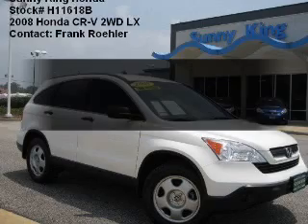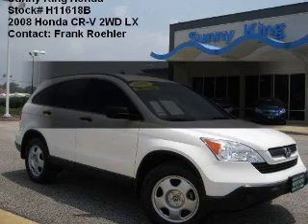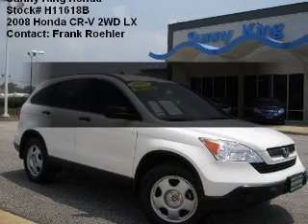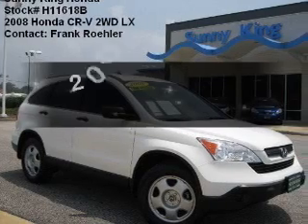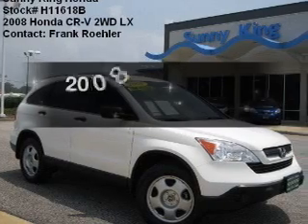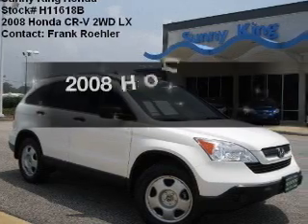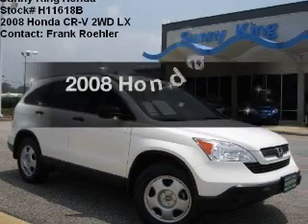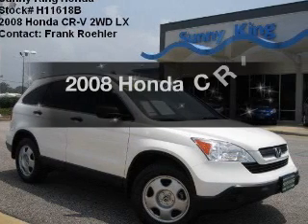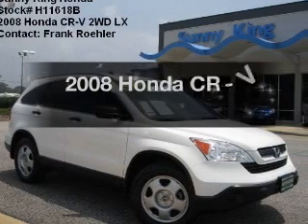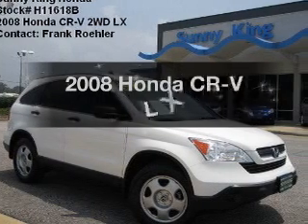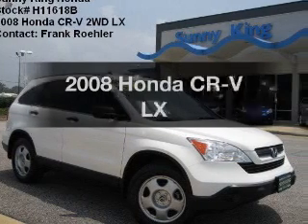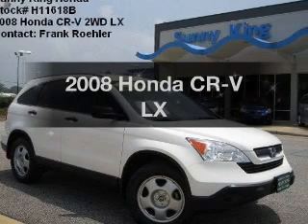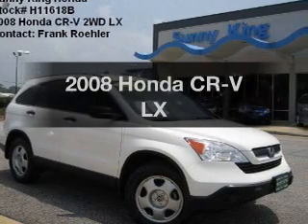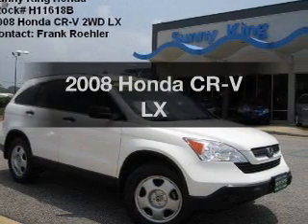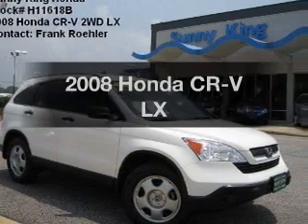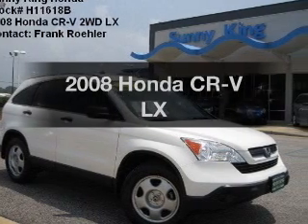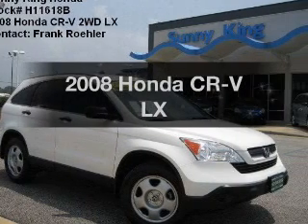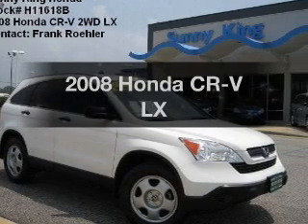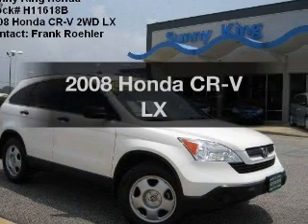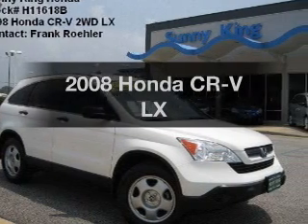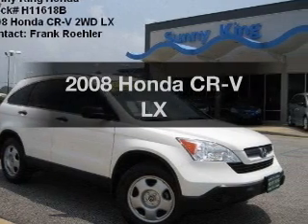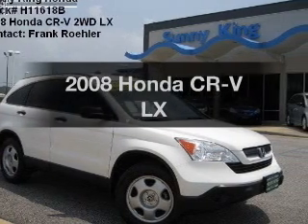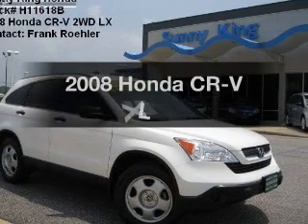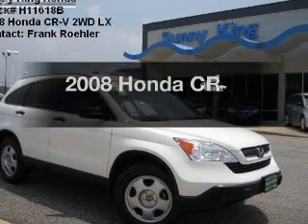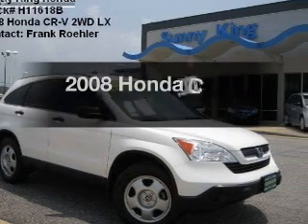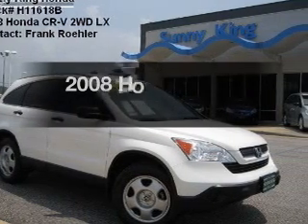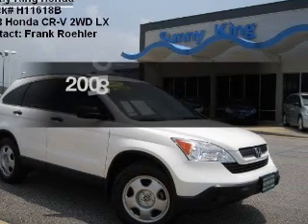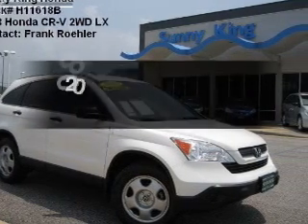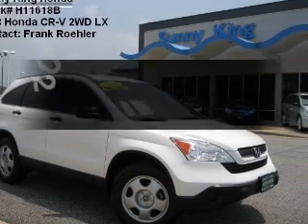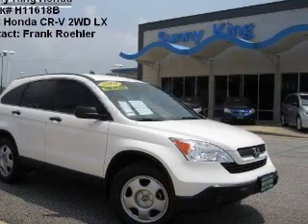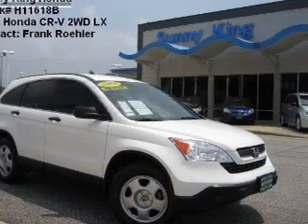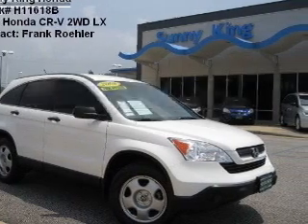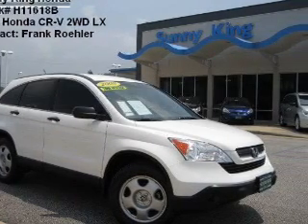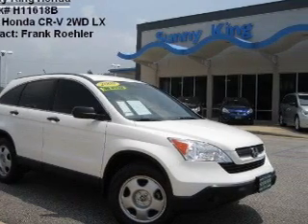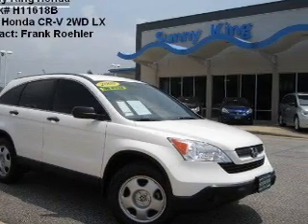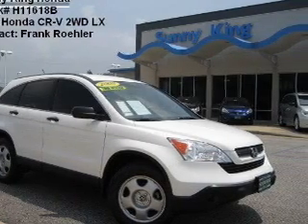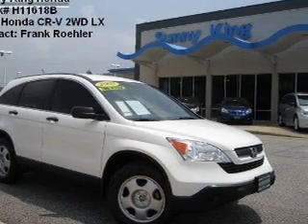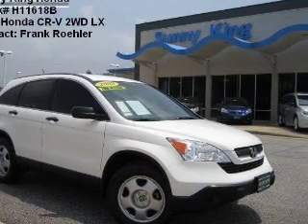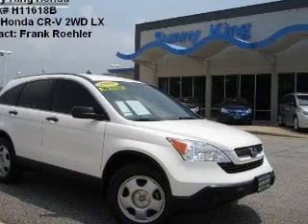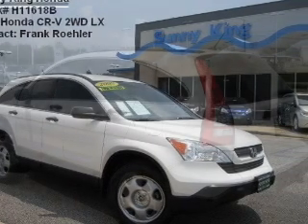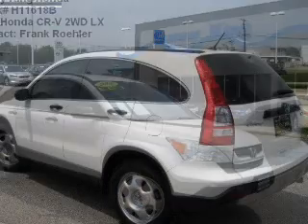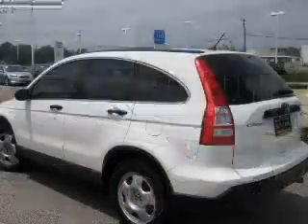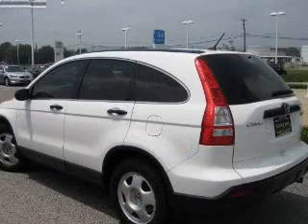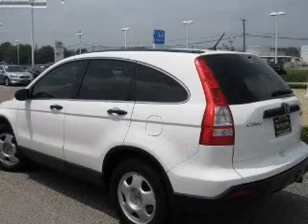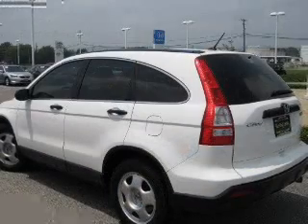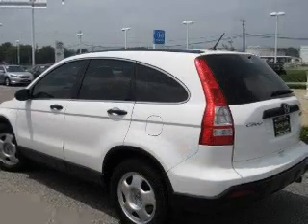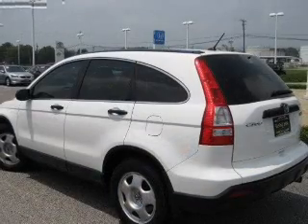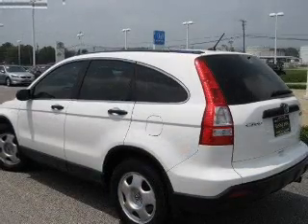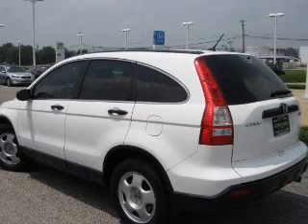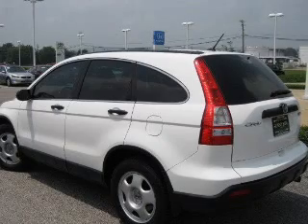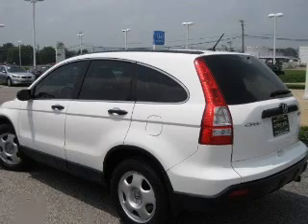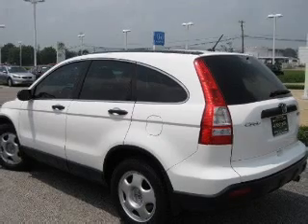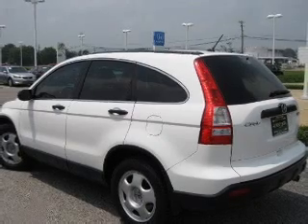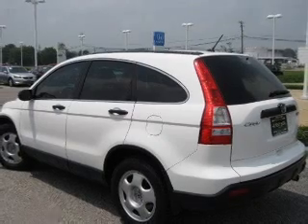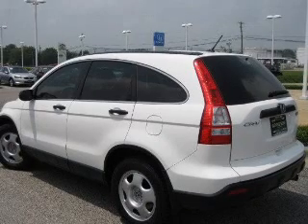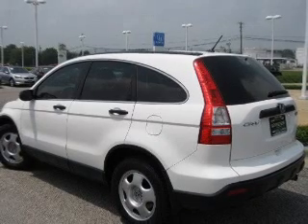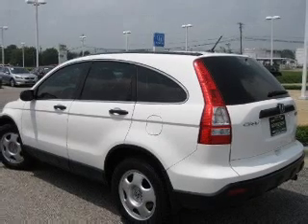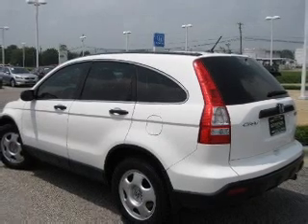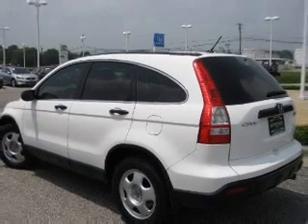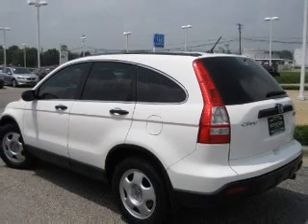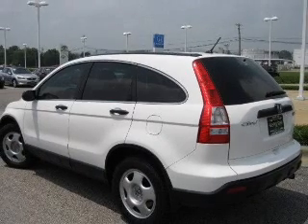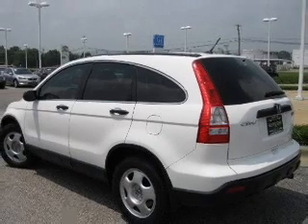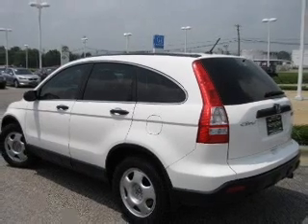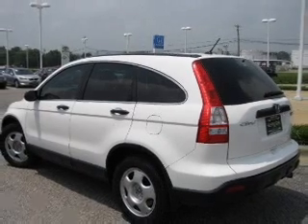Get noticed in this 2008 Honda CR-V. Travel the roads in style and comfort in this great vehicle.